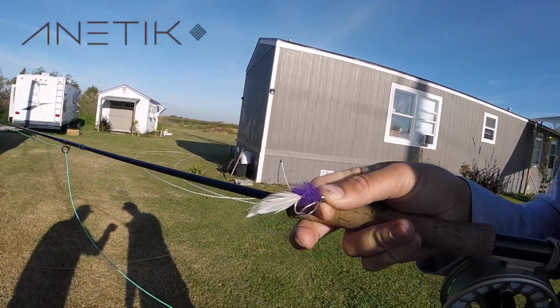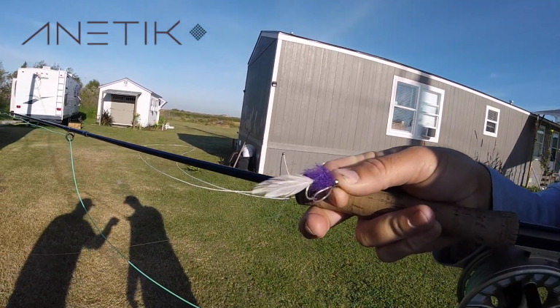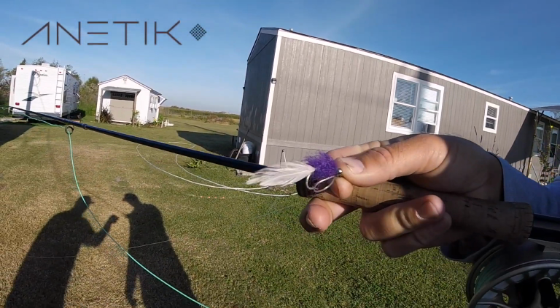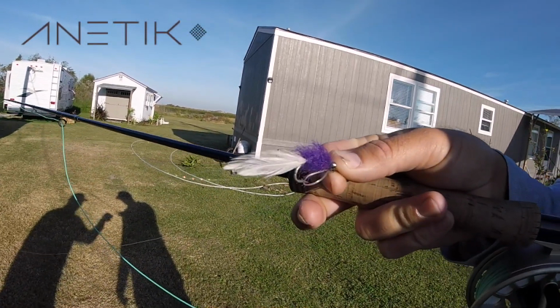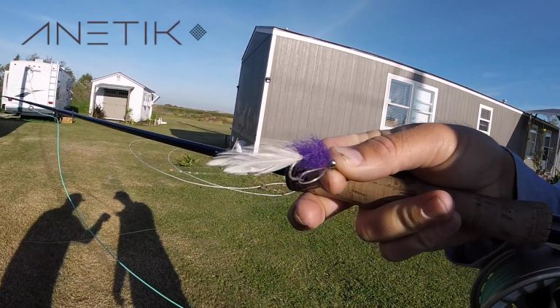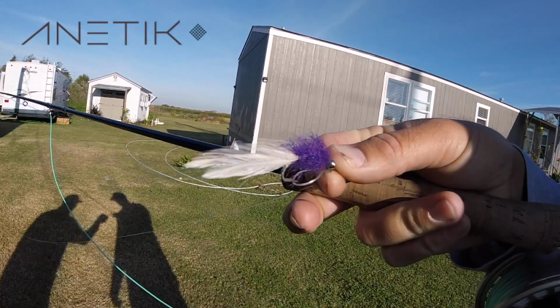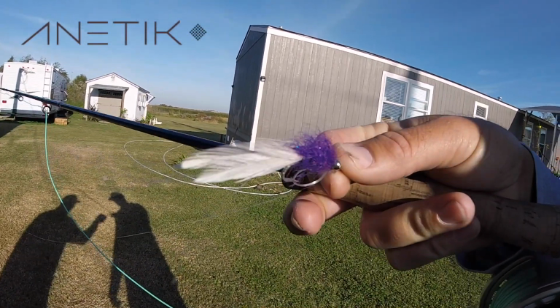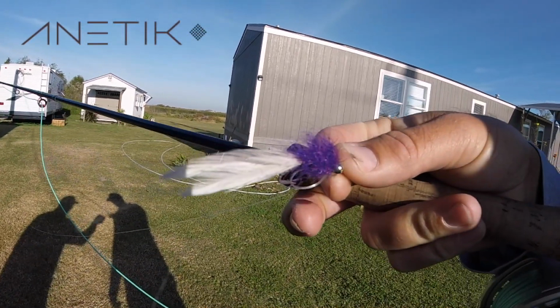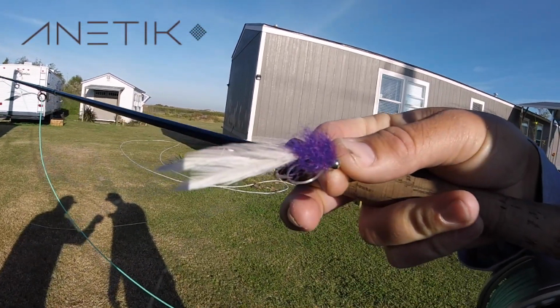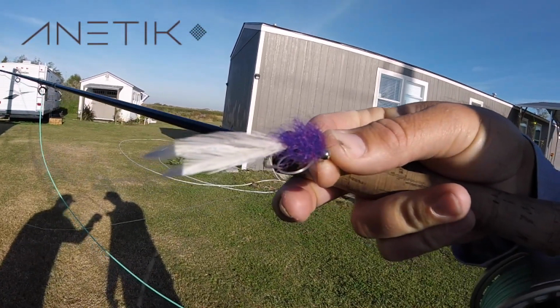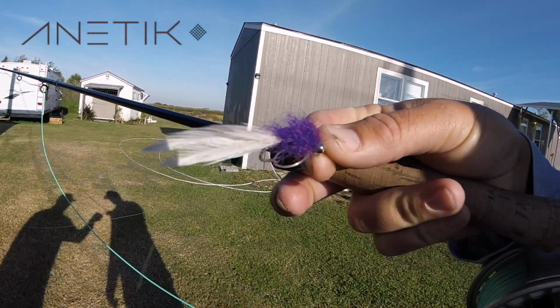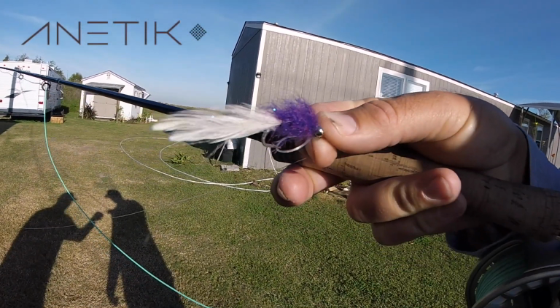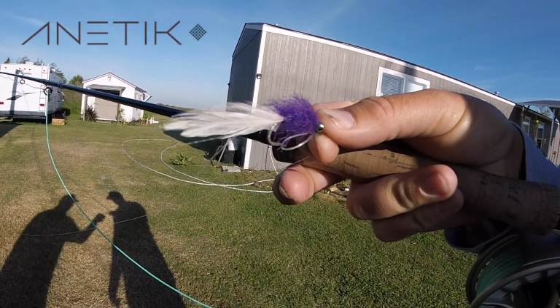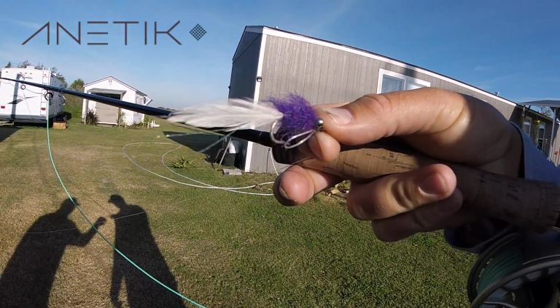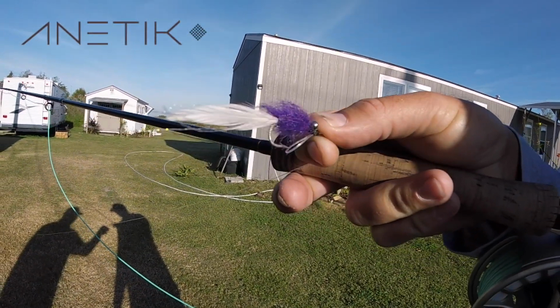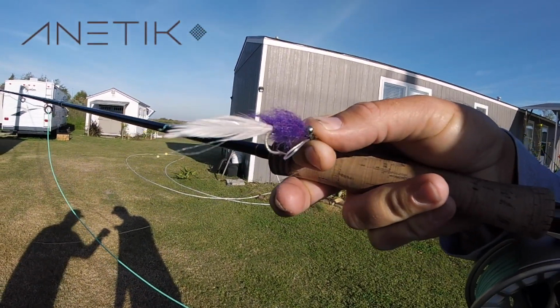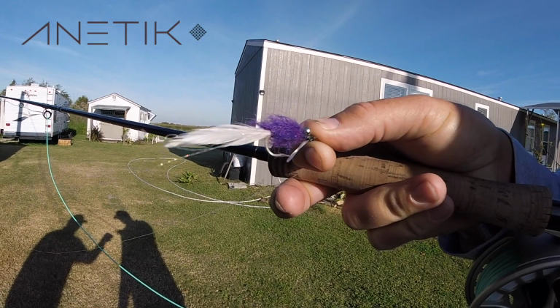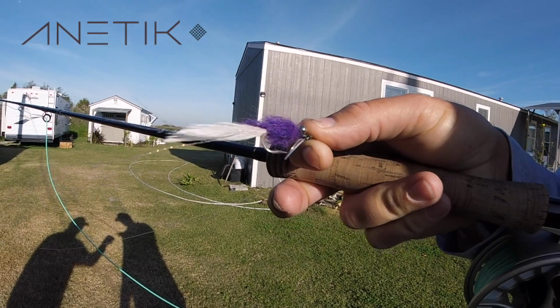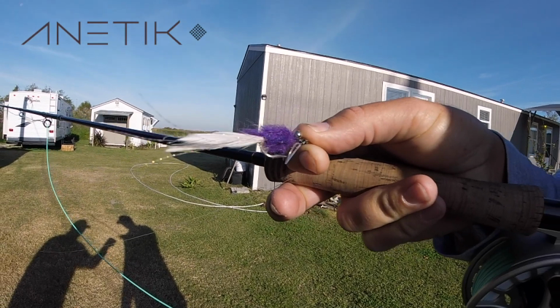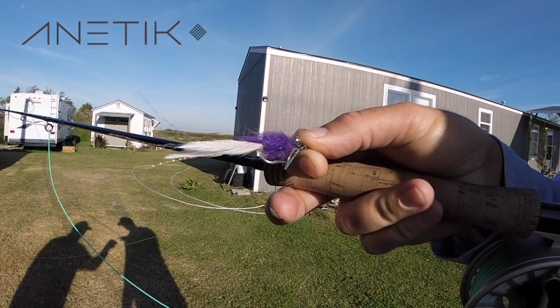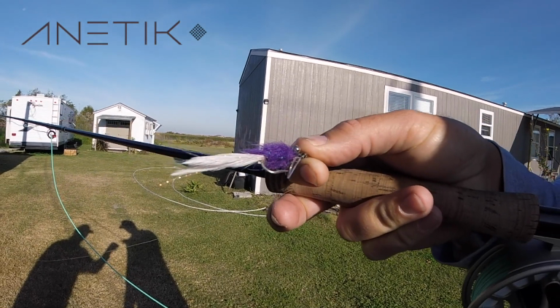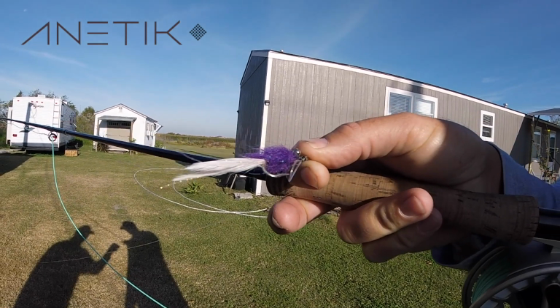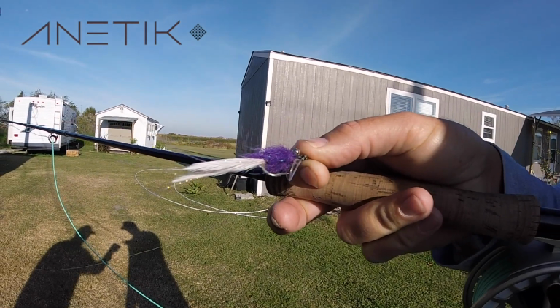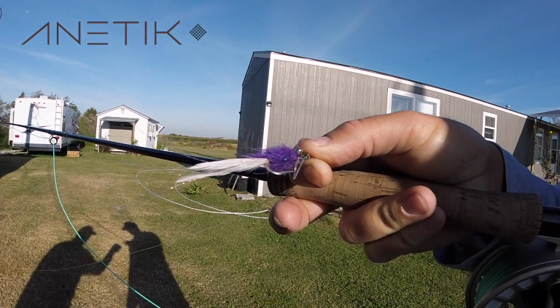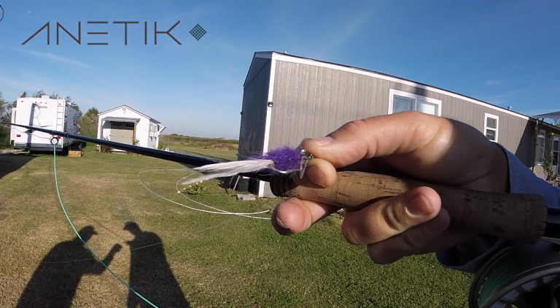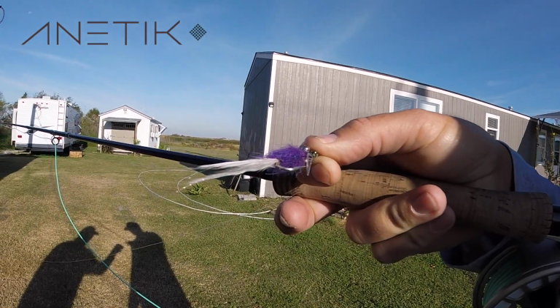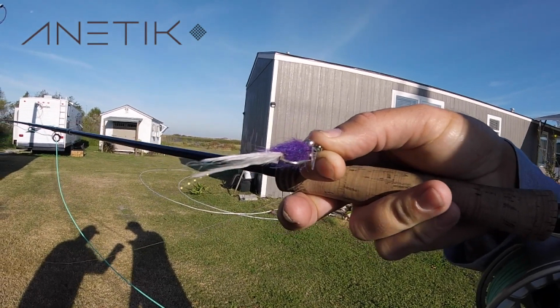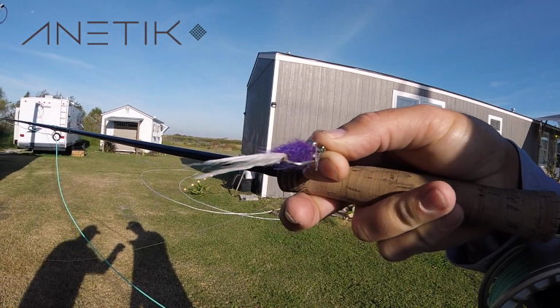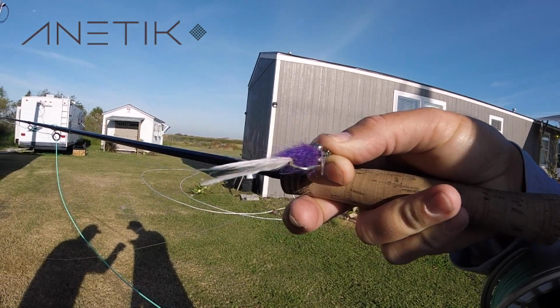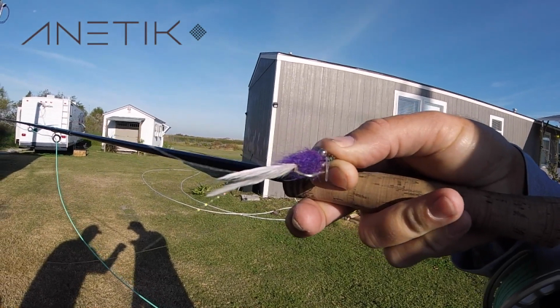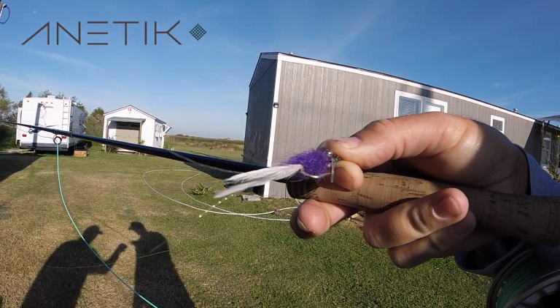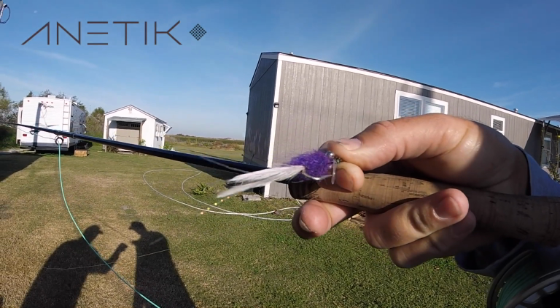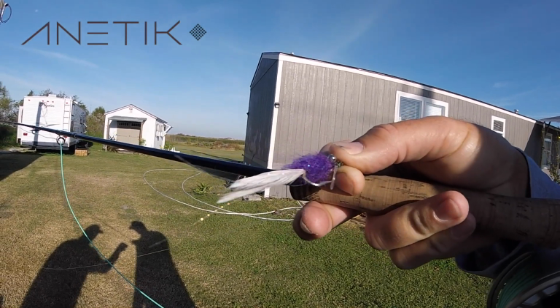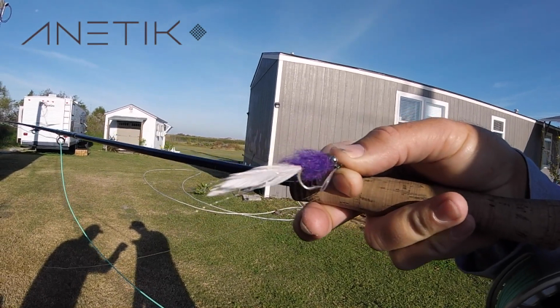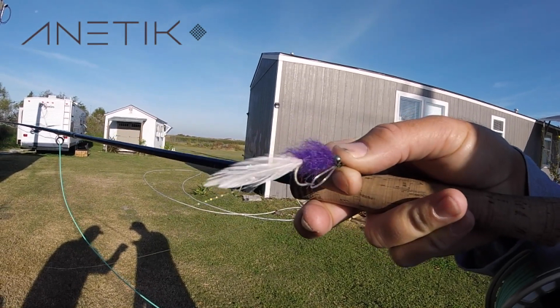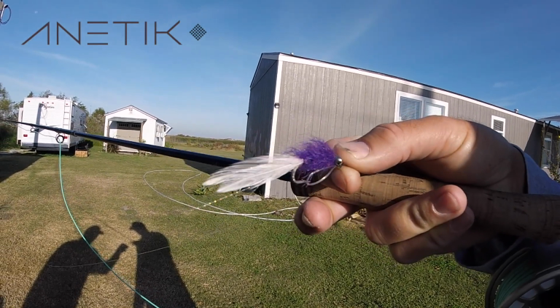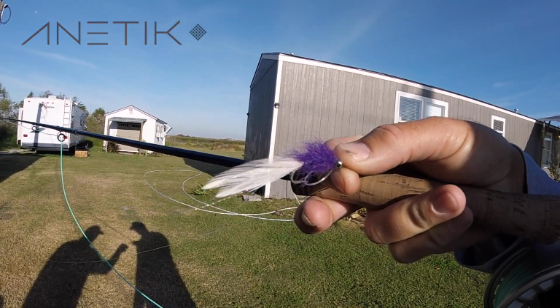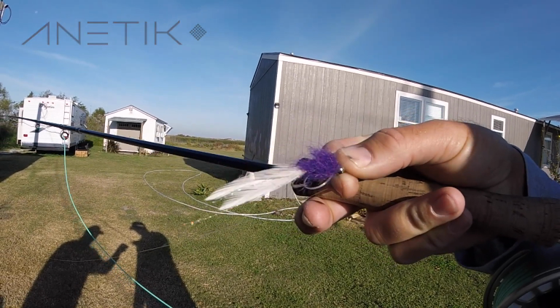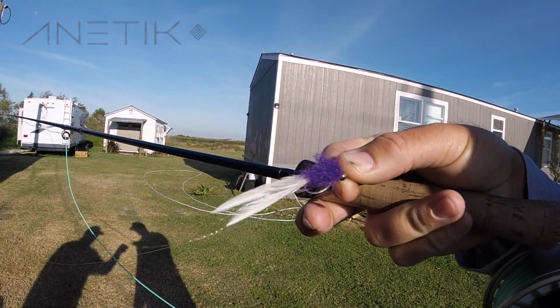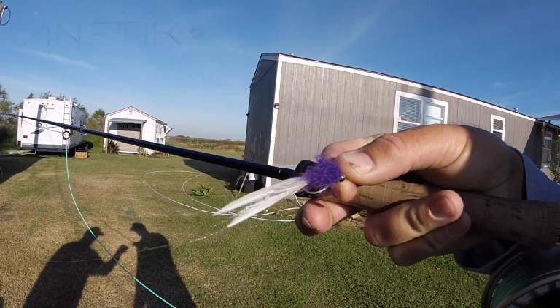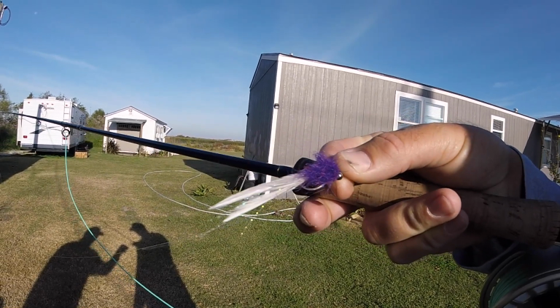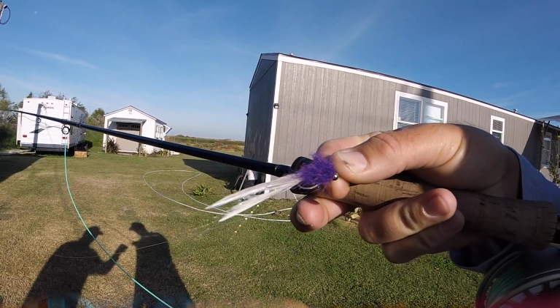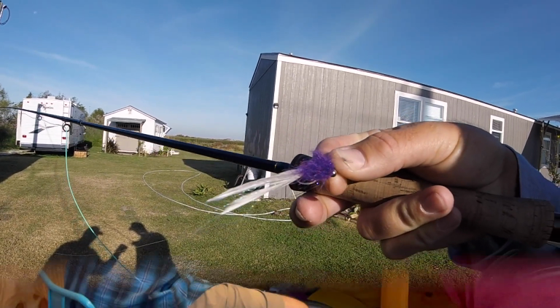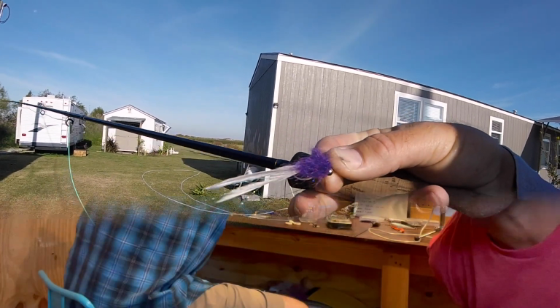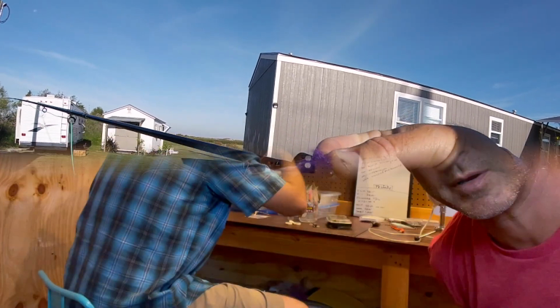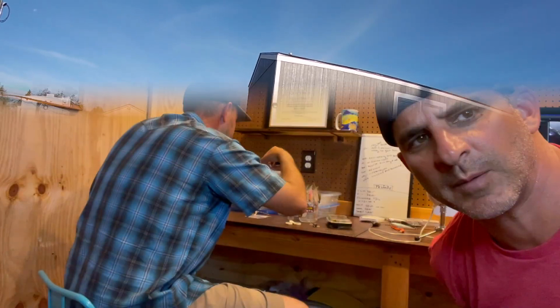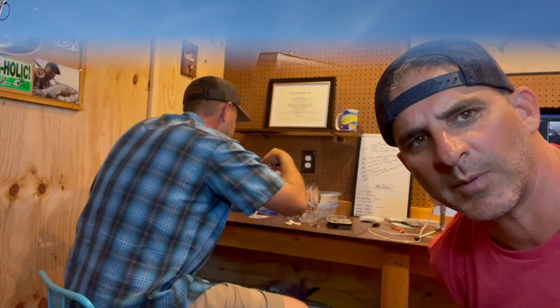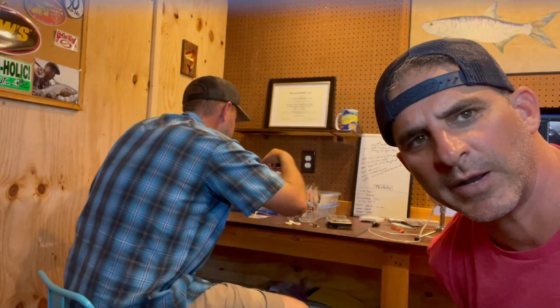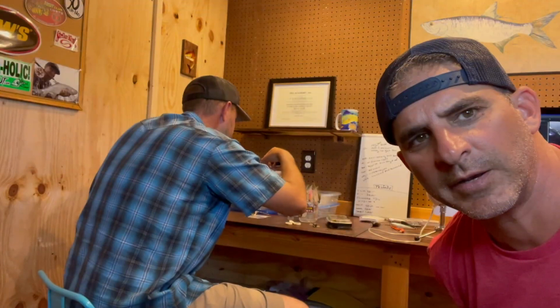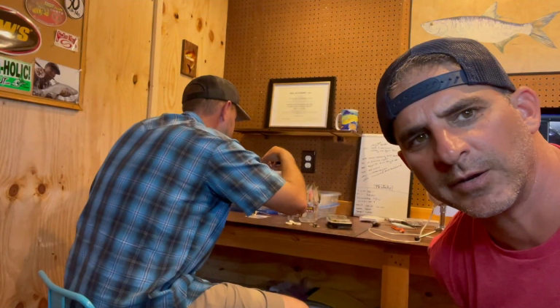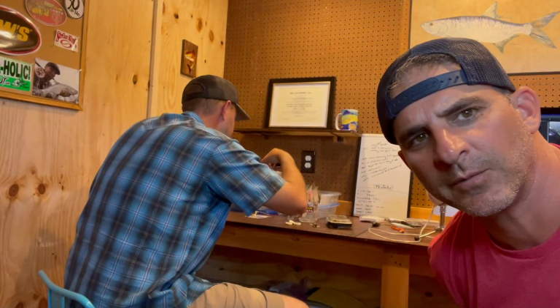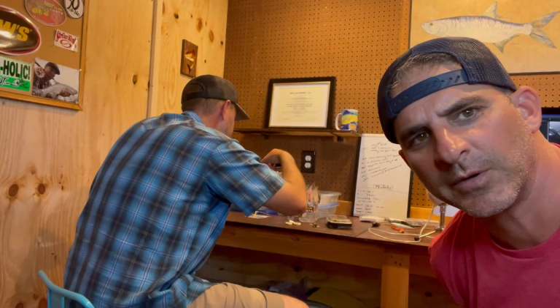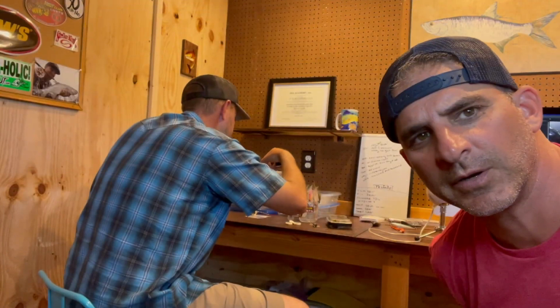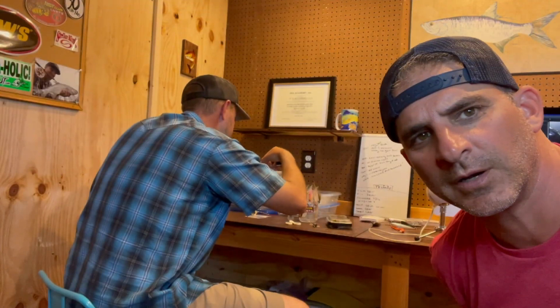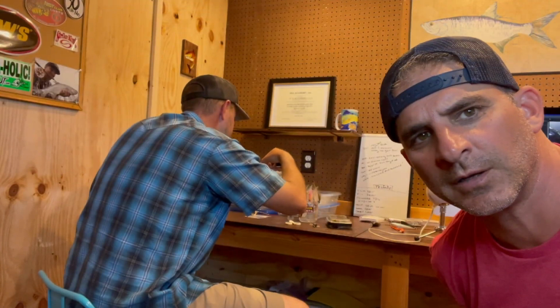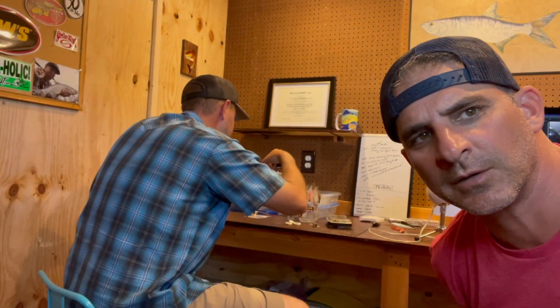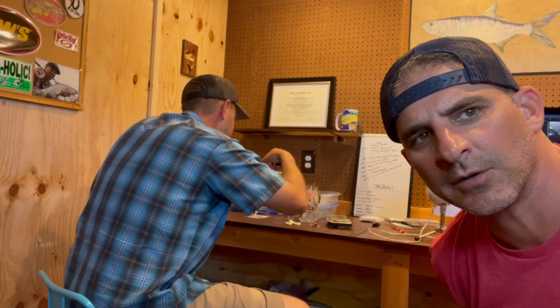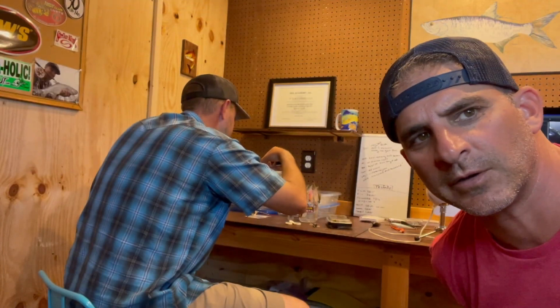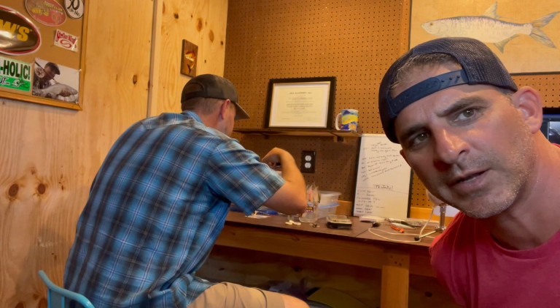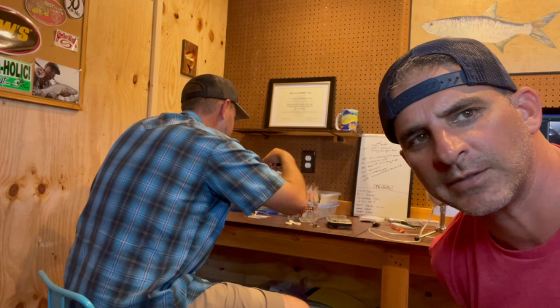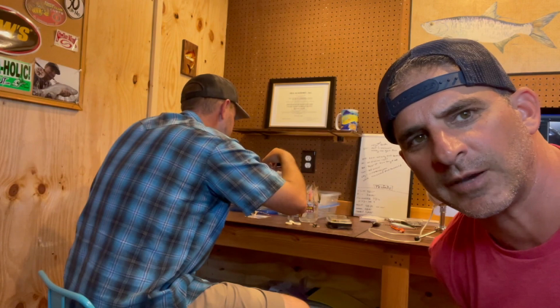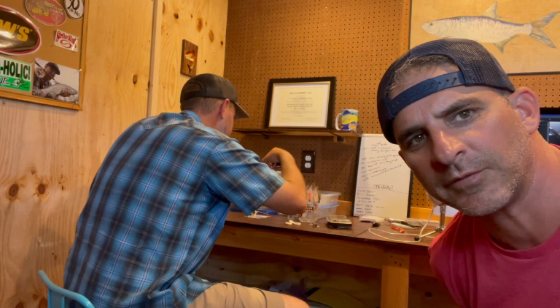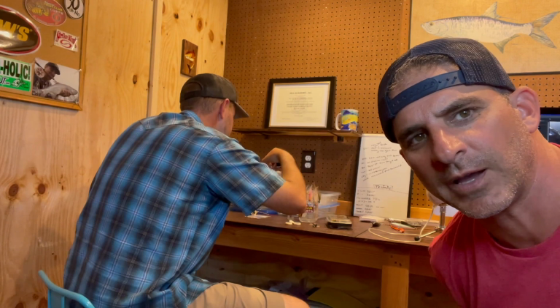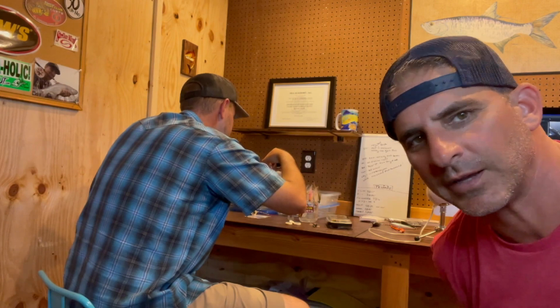So I came over and he spent about an hour with me showing me the basics, how to lay a bed. I got Brad here and we're learning how to tie flies.